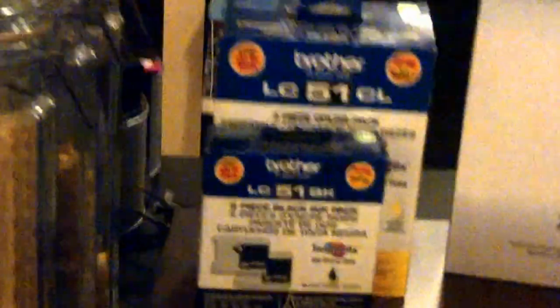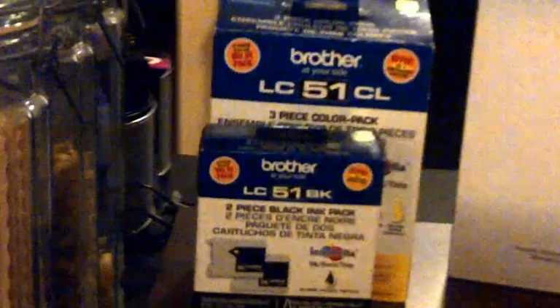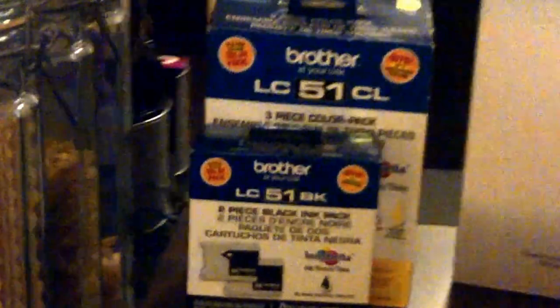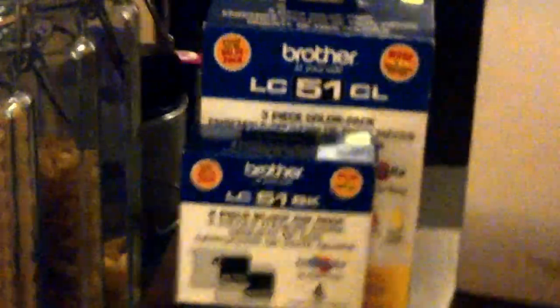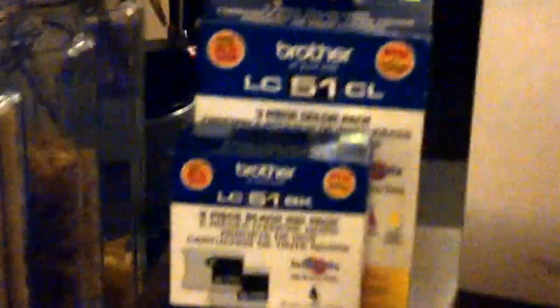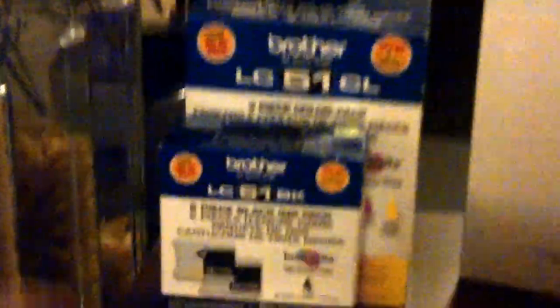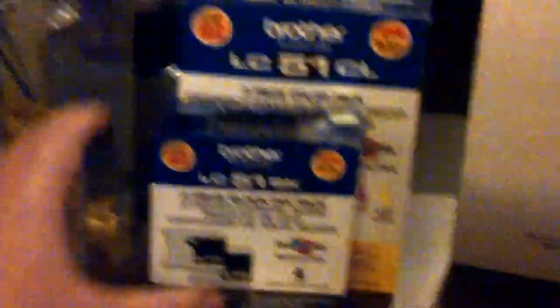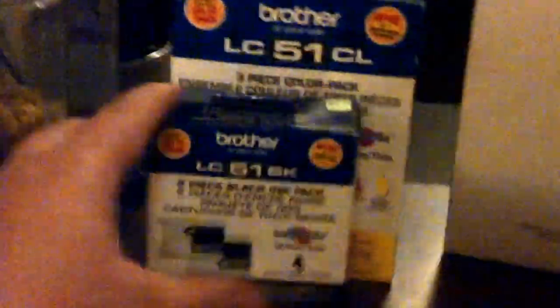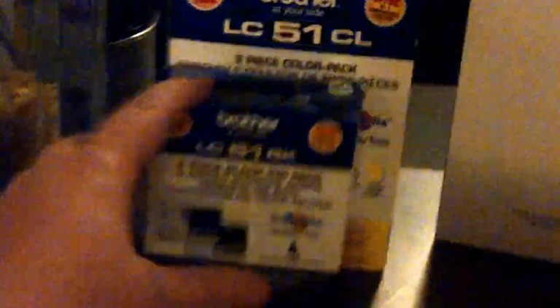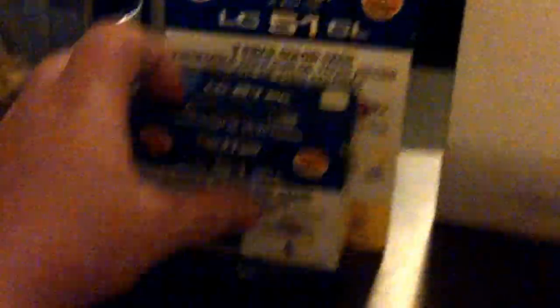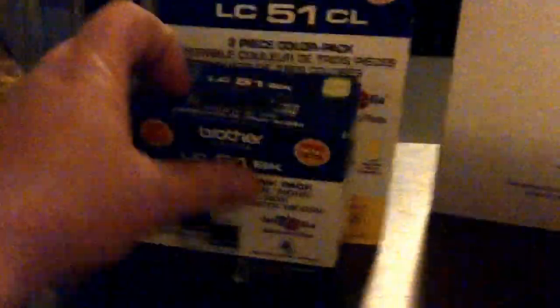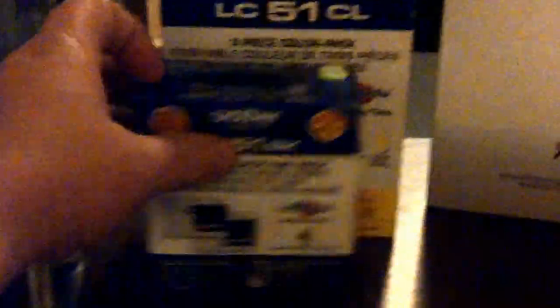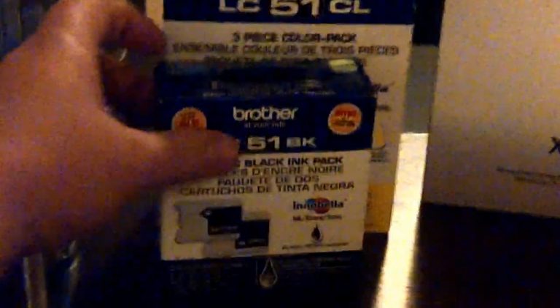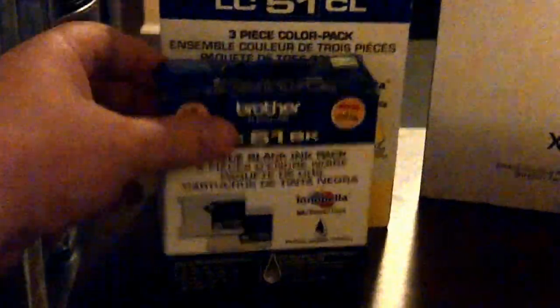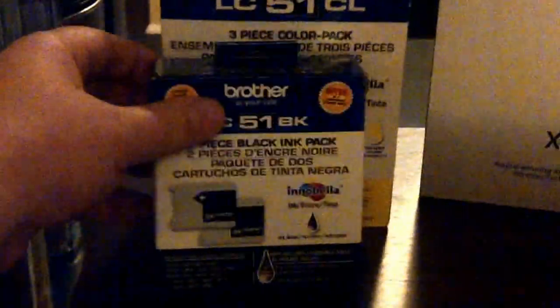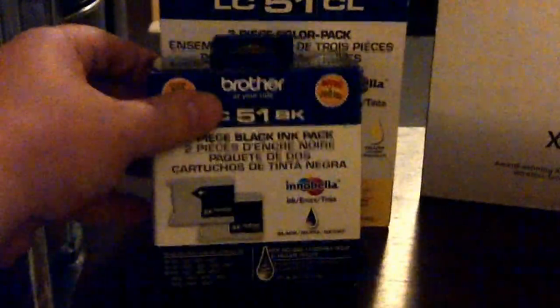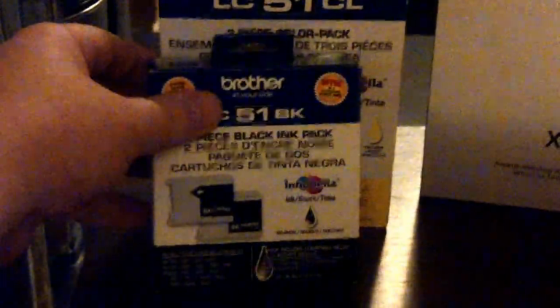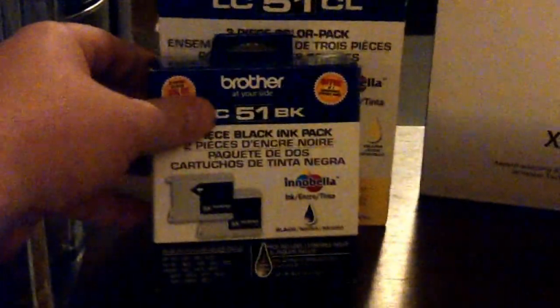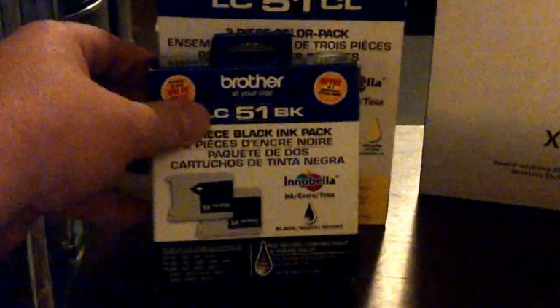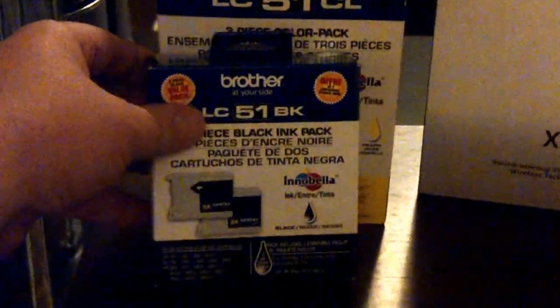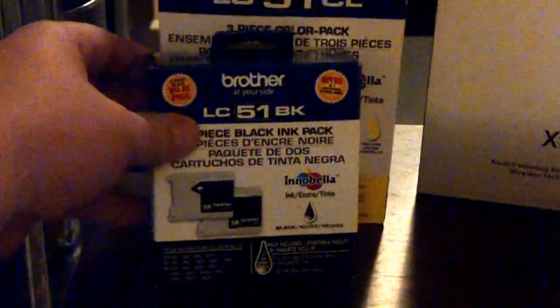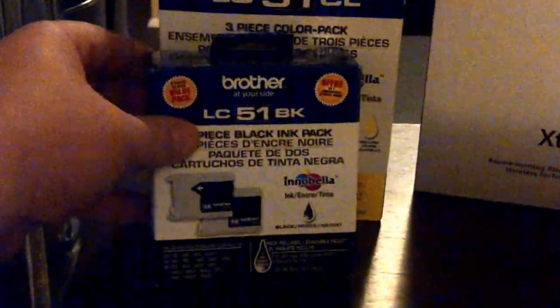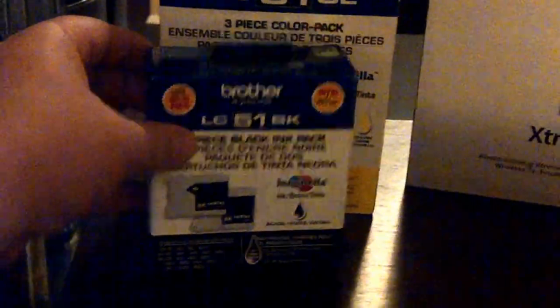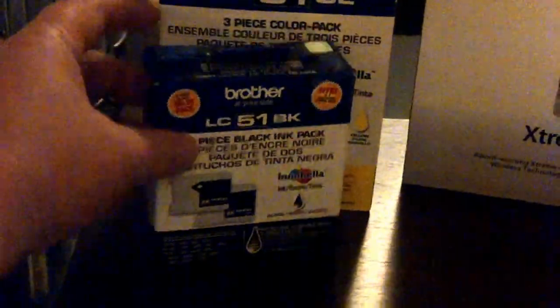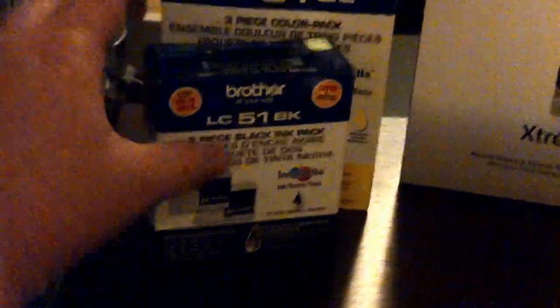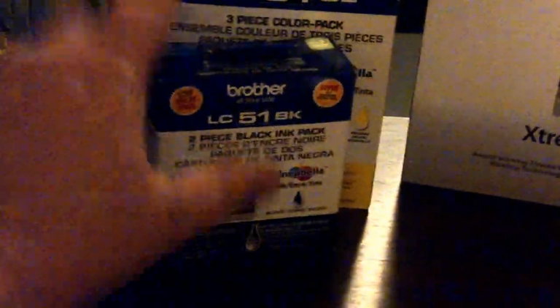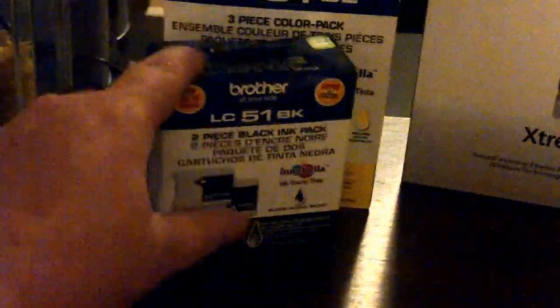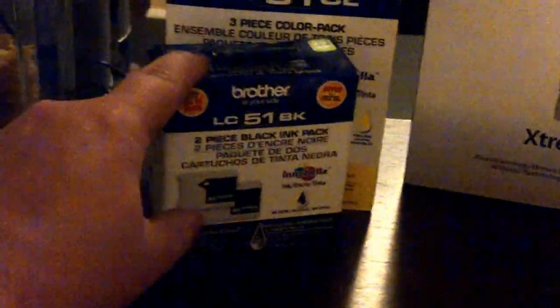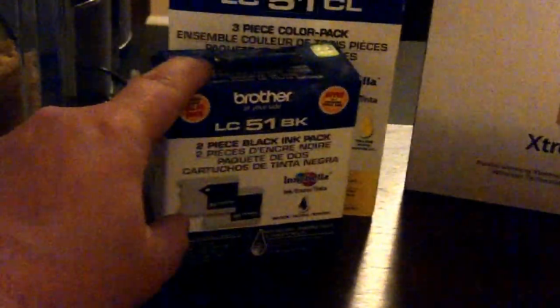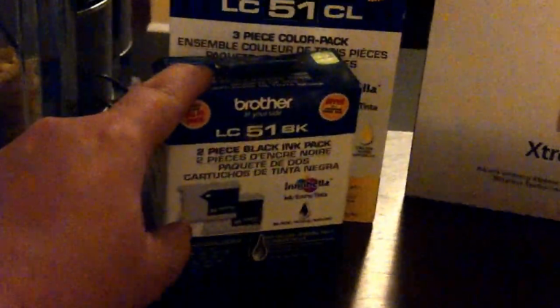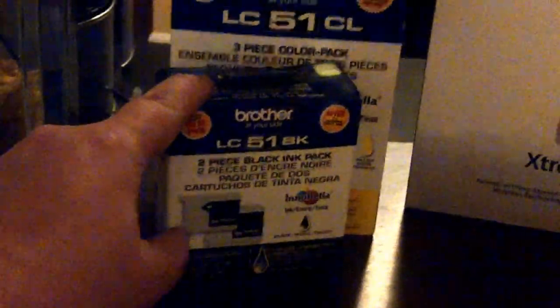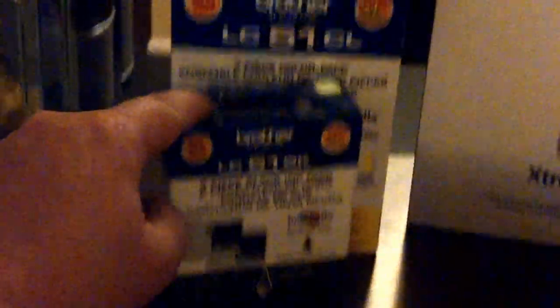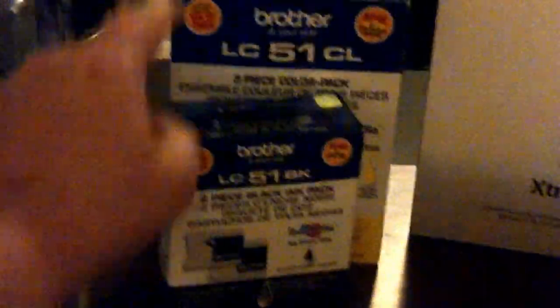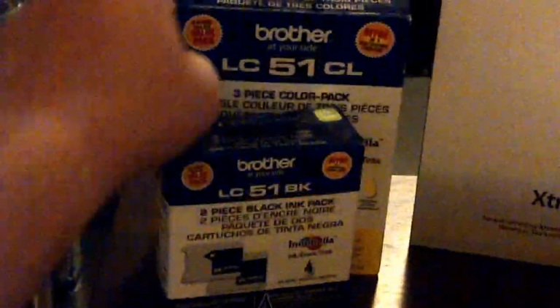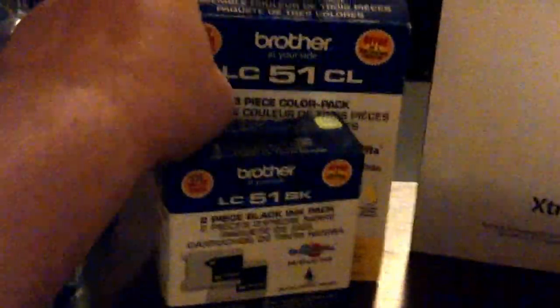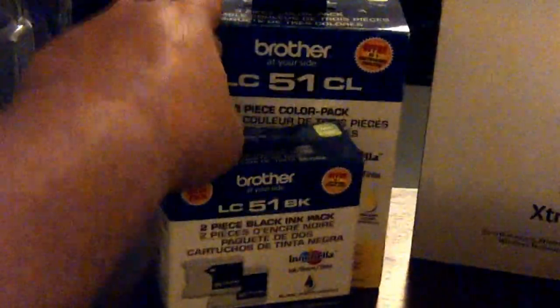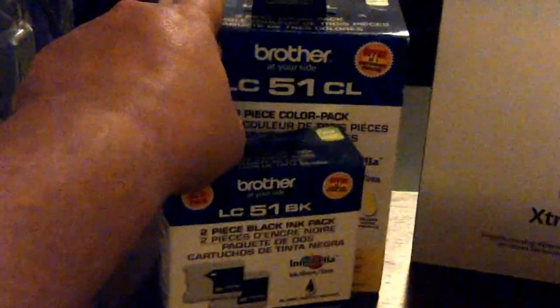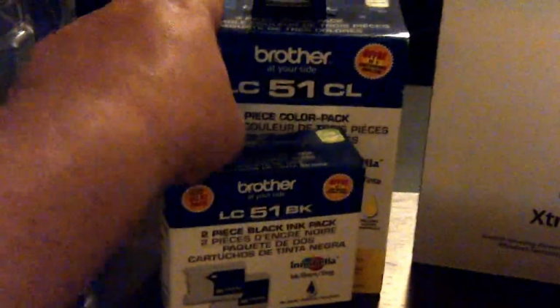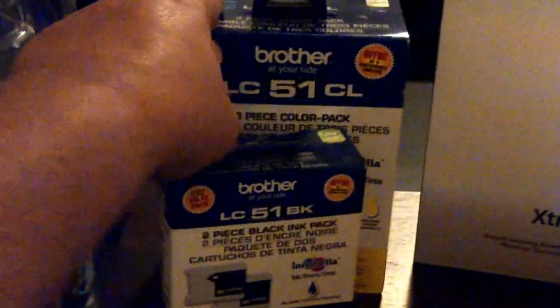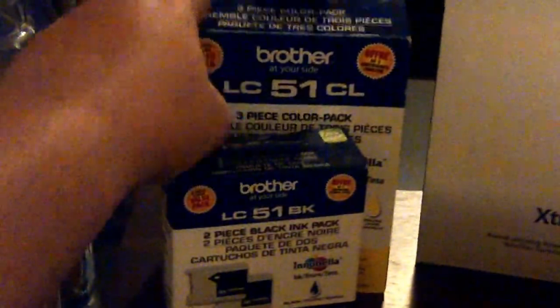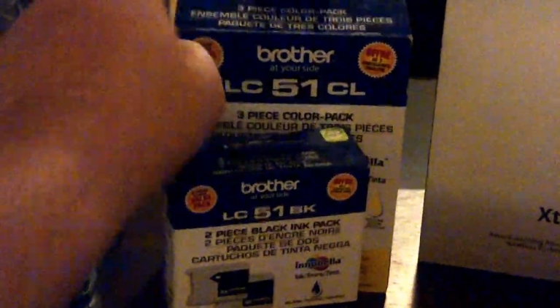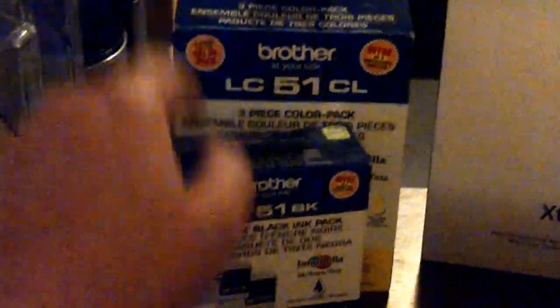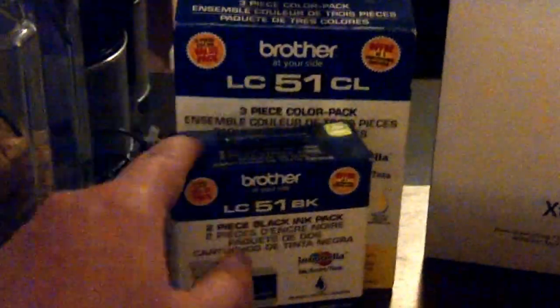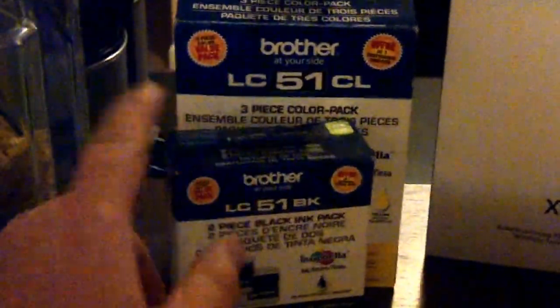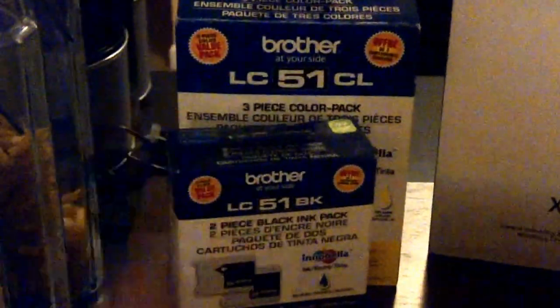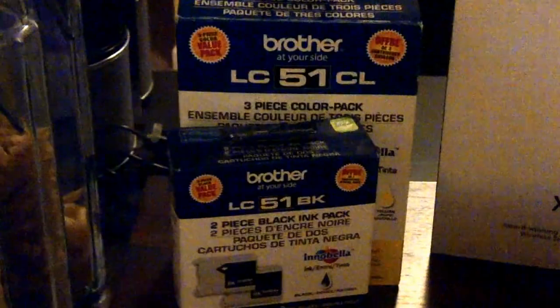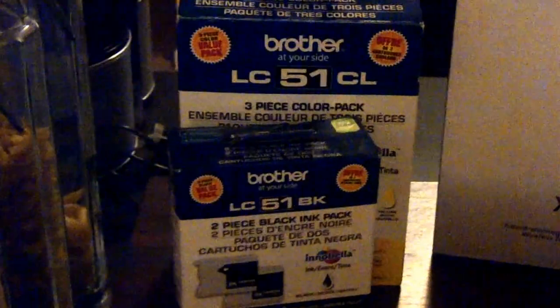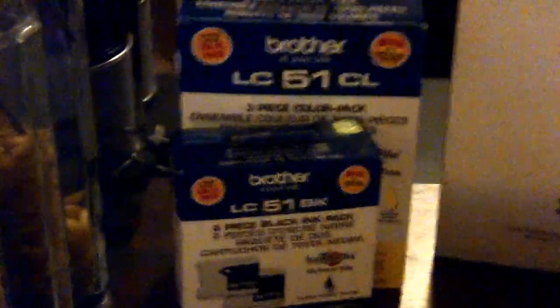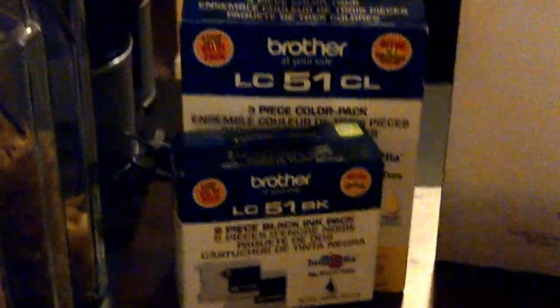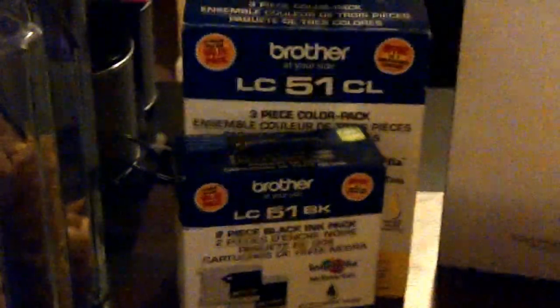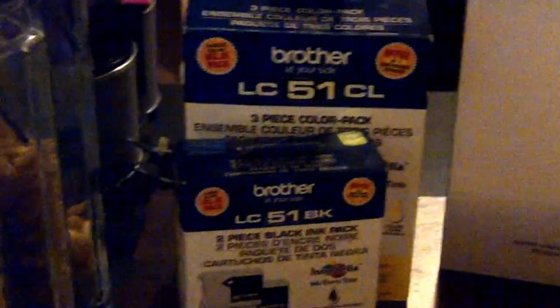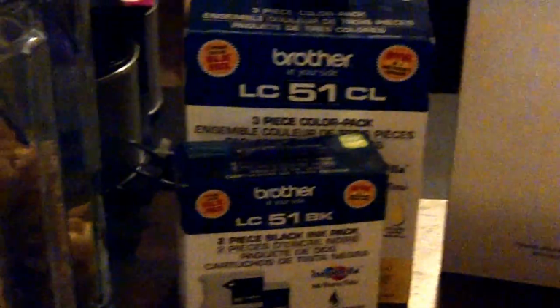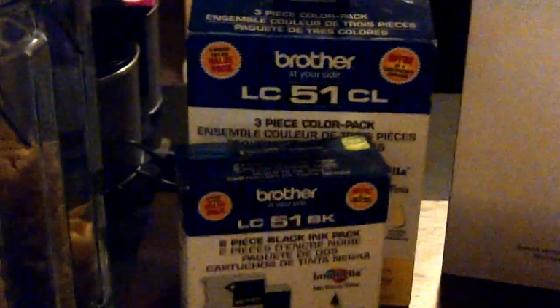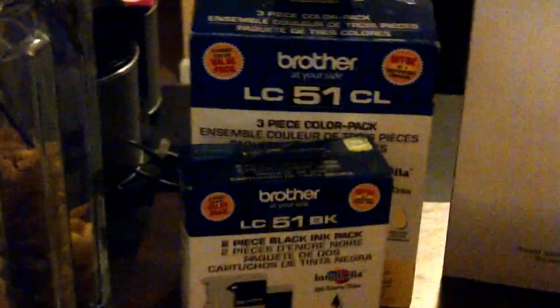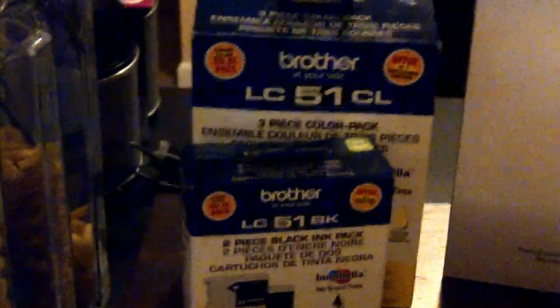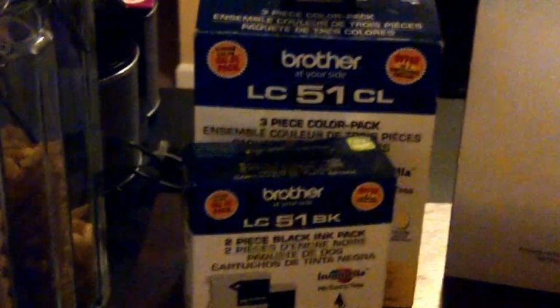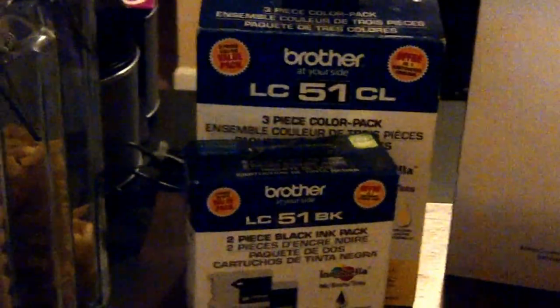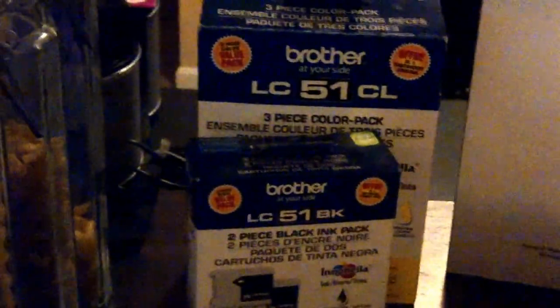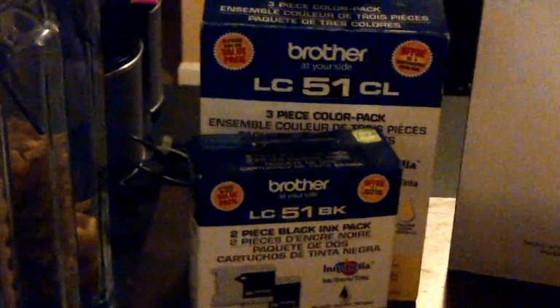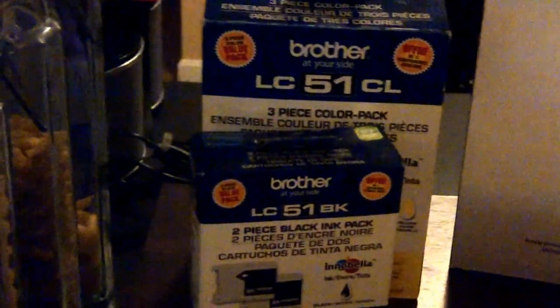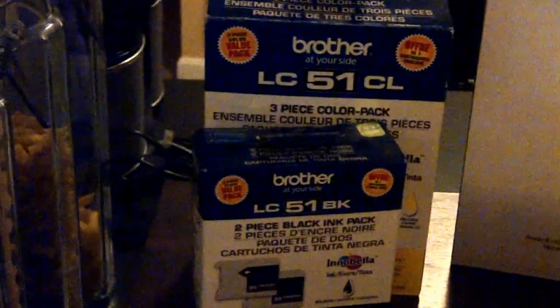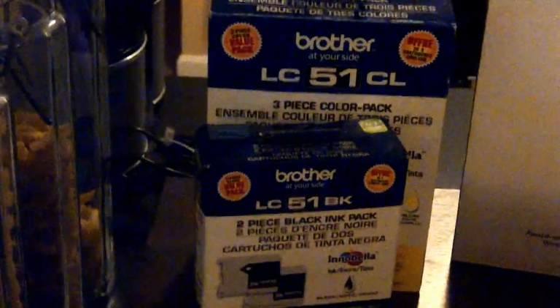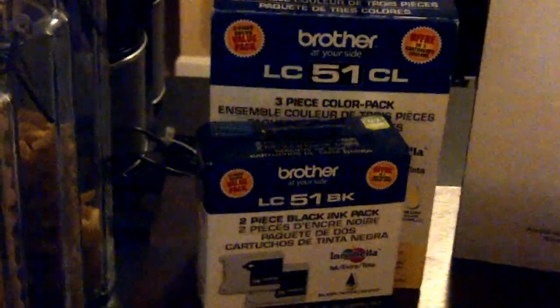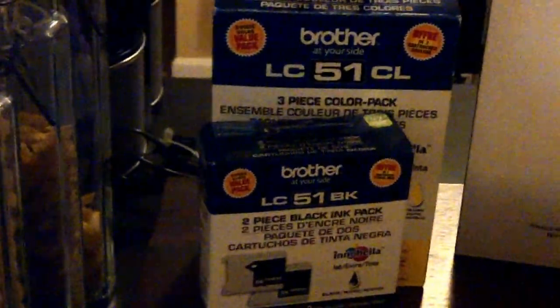Picked up some Brother ink cartridges, brand new. Paid $2 for this one, probably get $25 to $30 a piece.